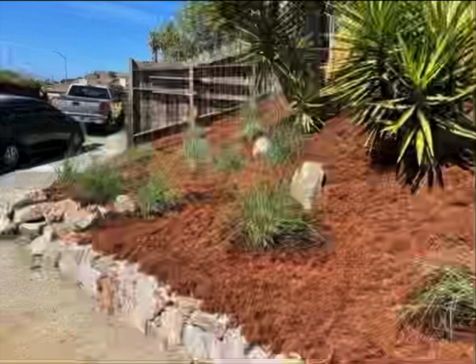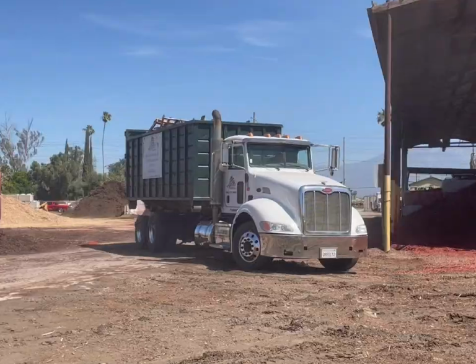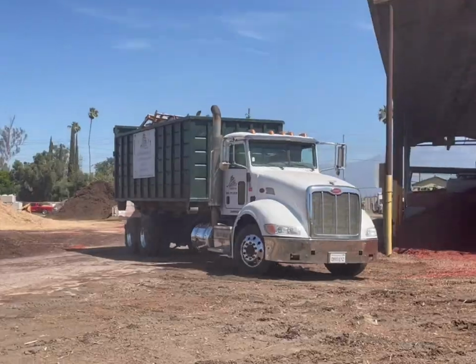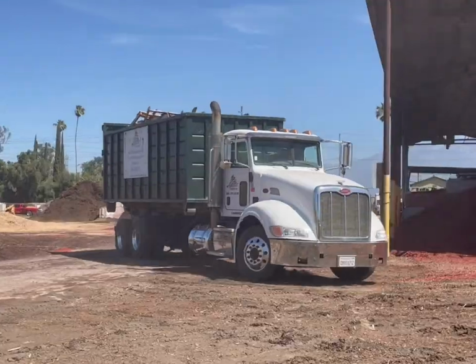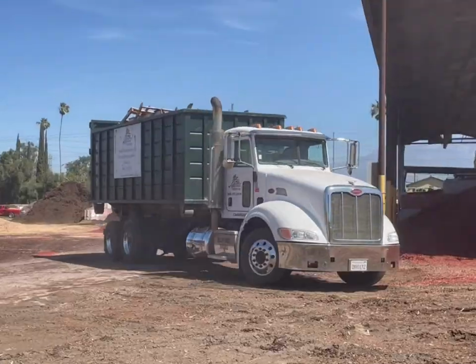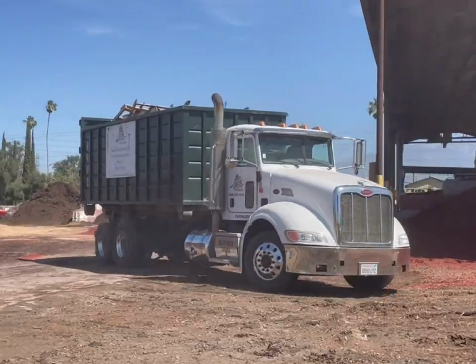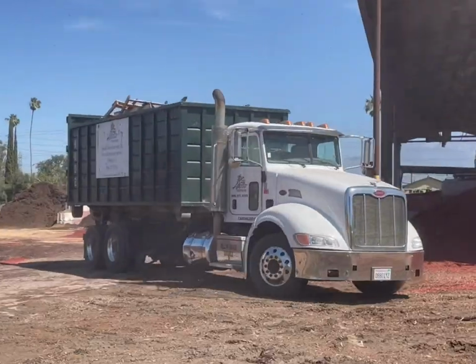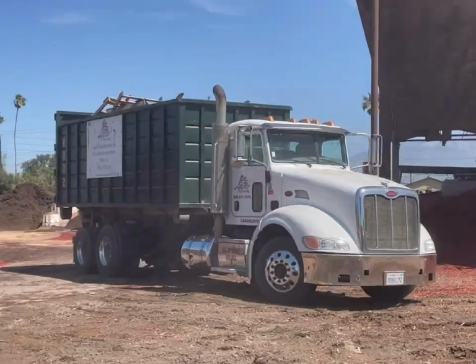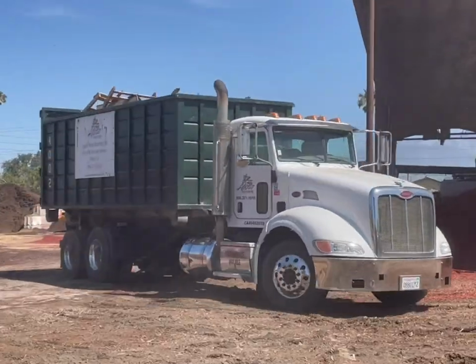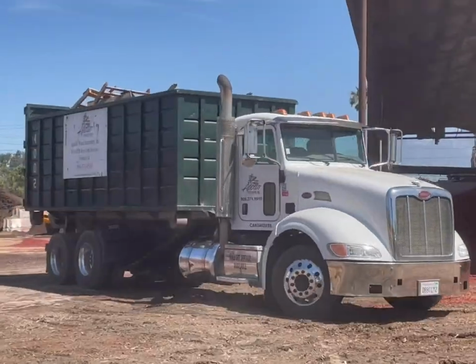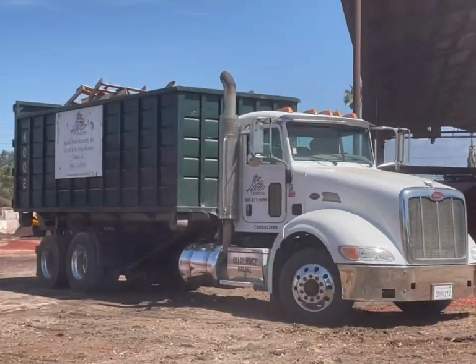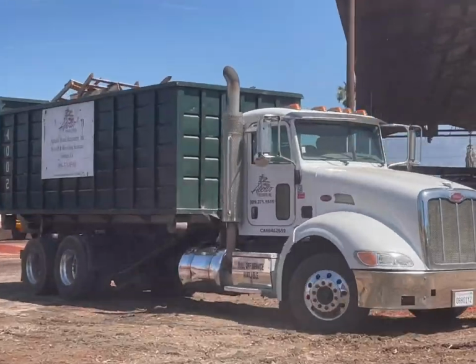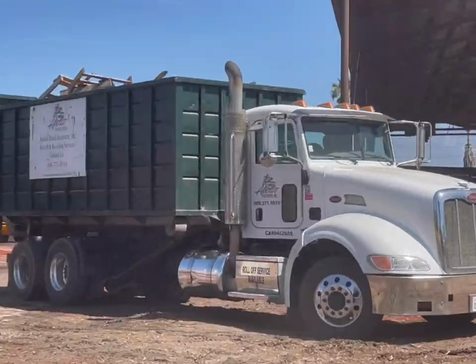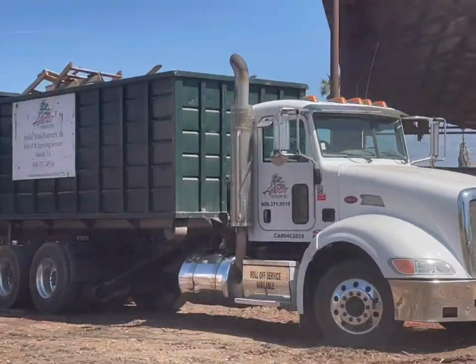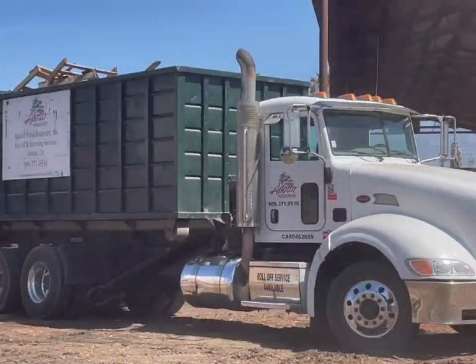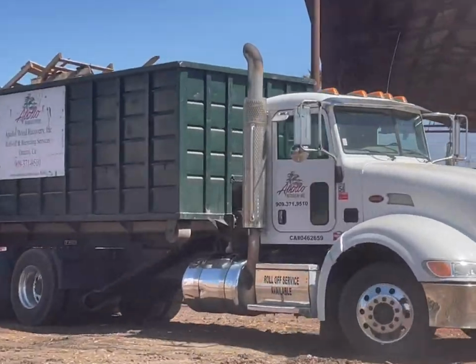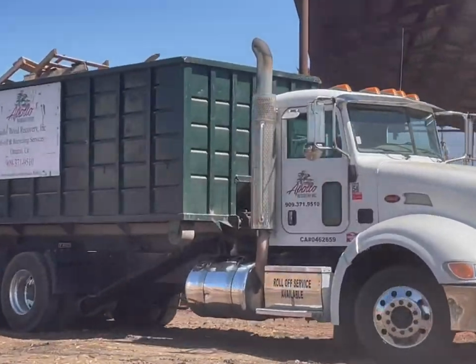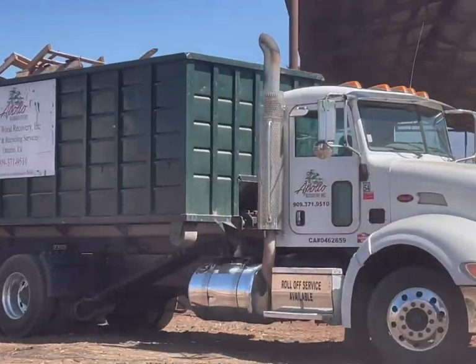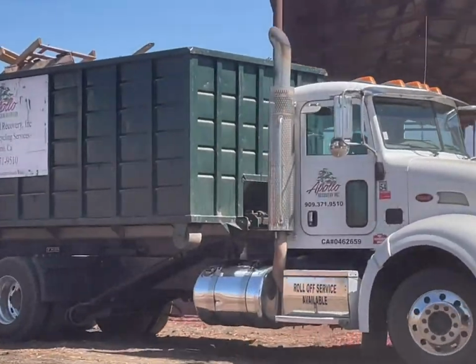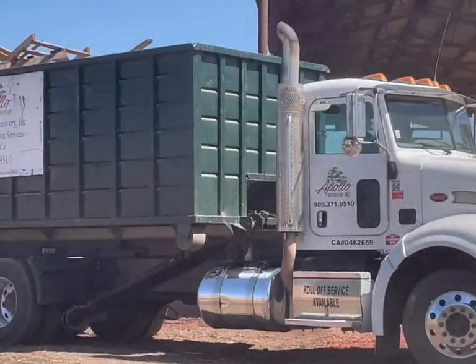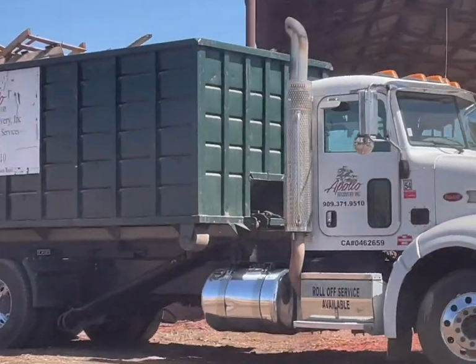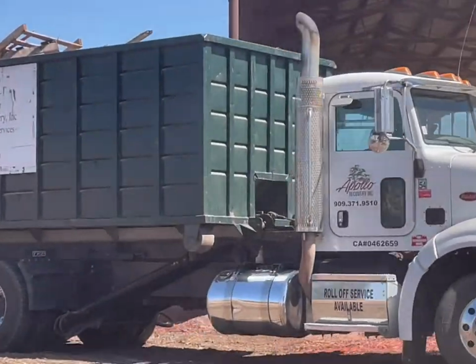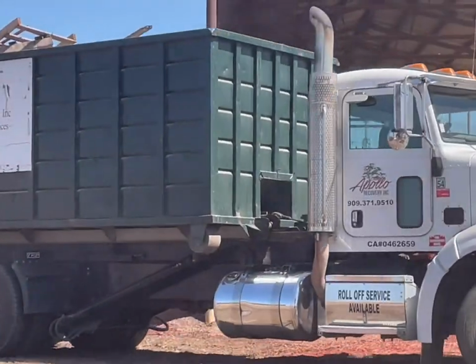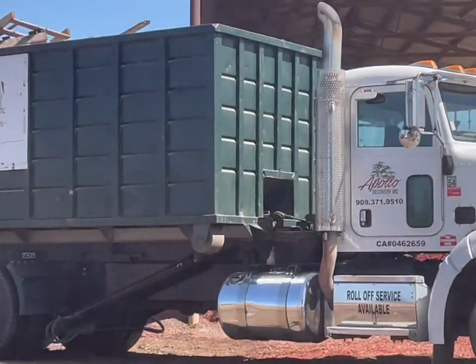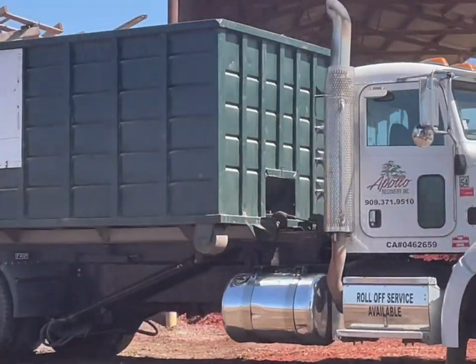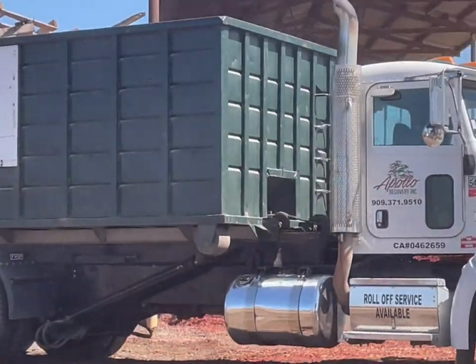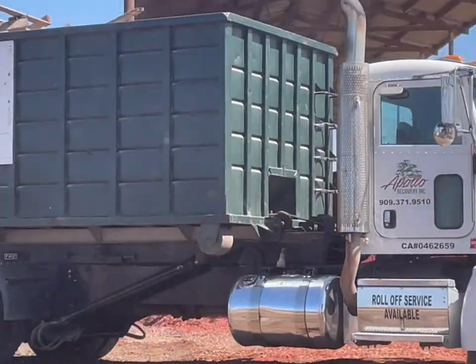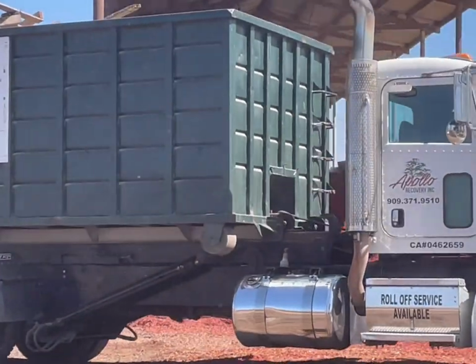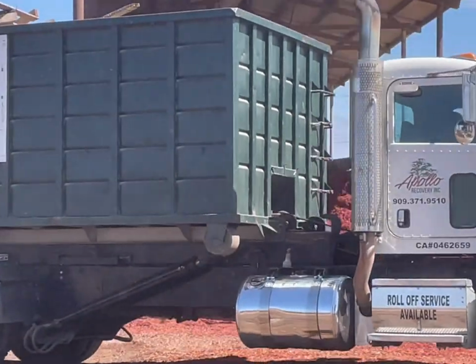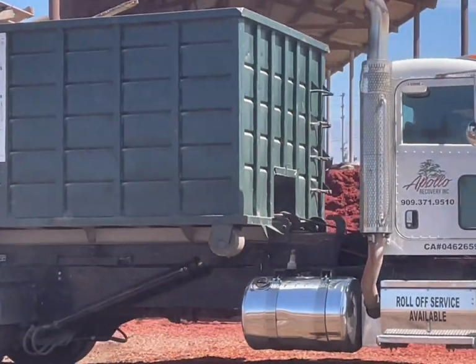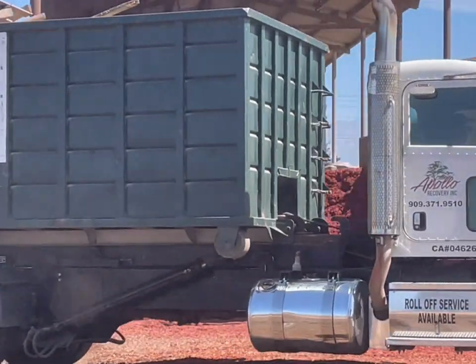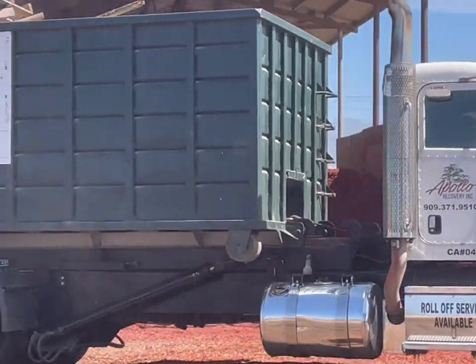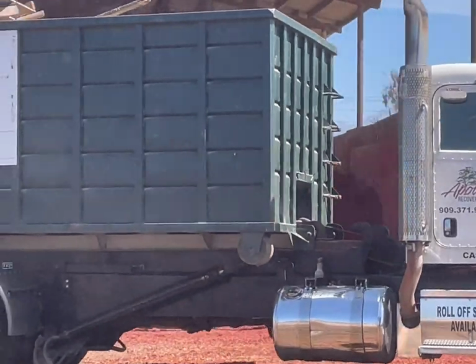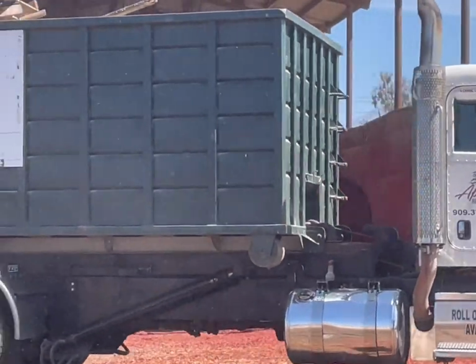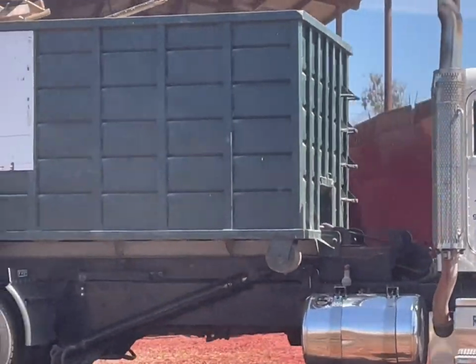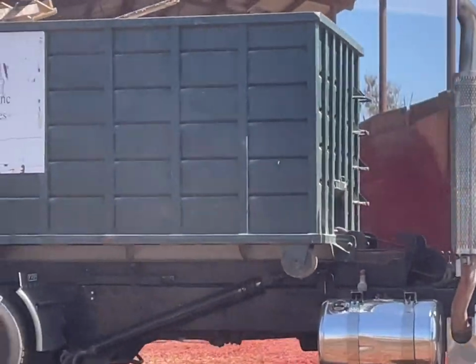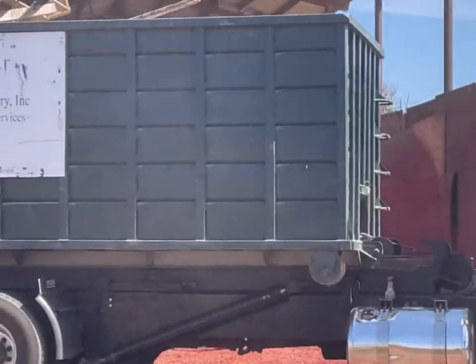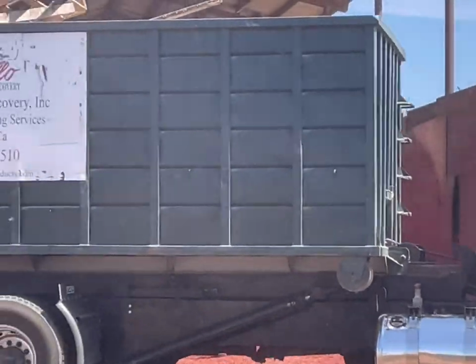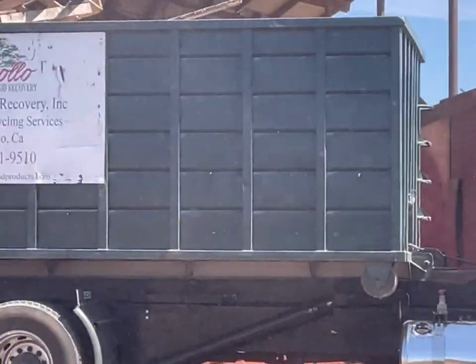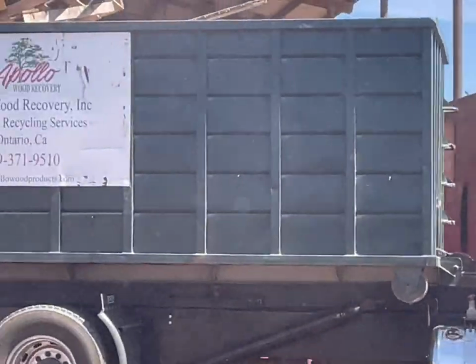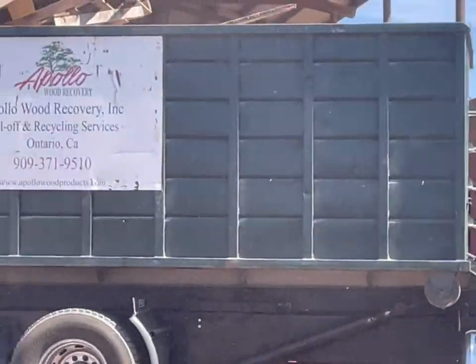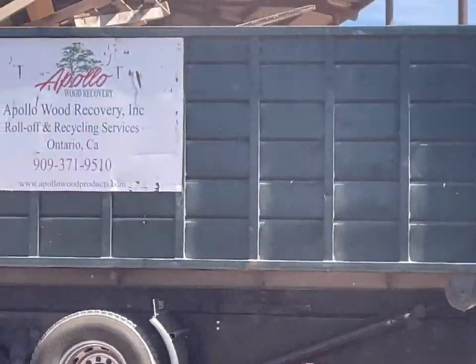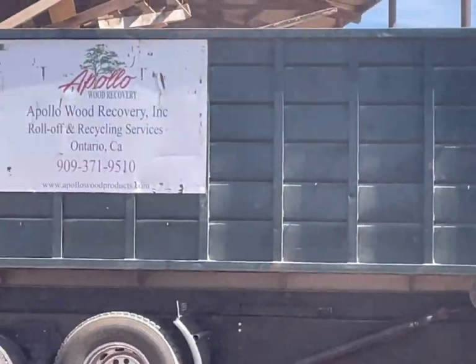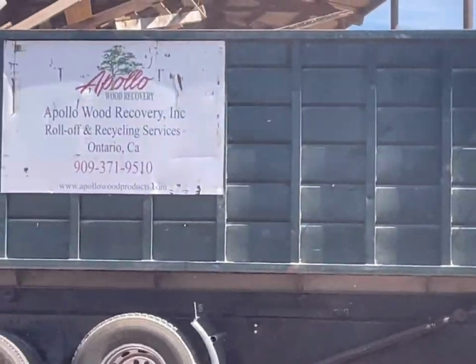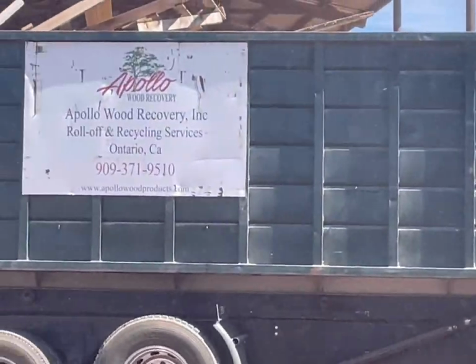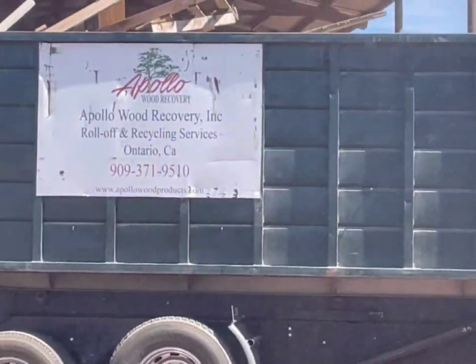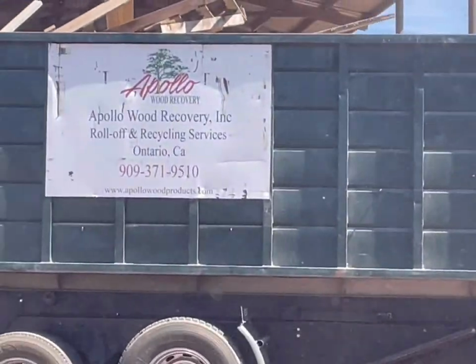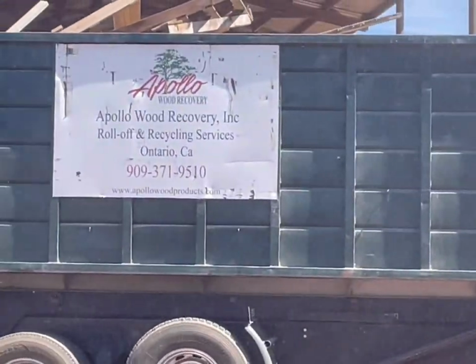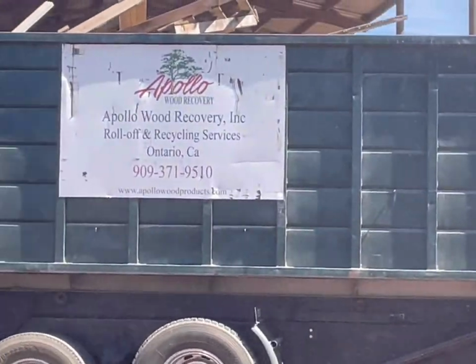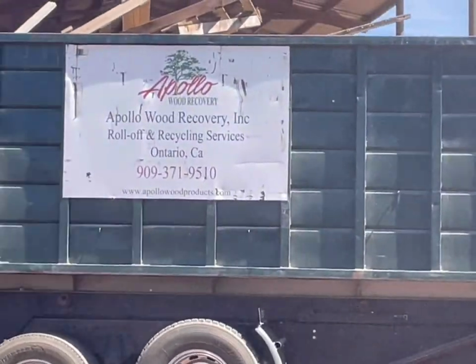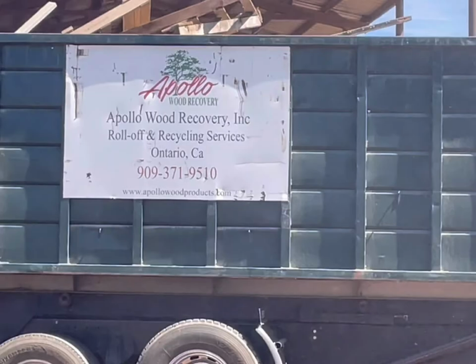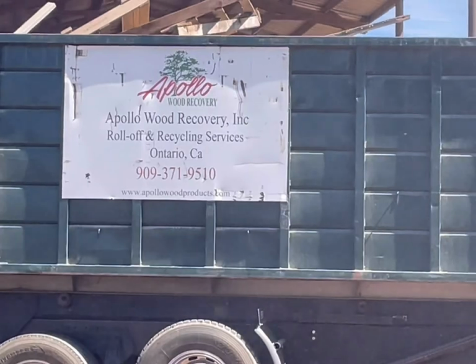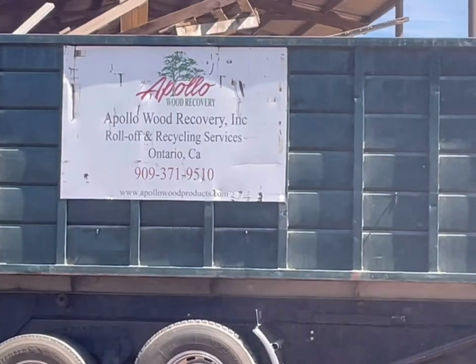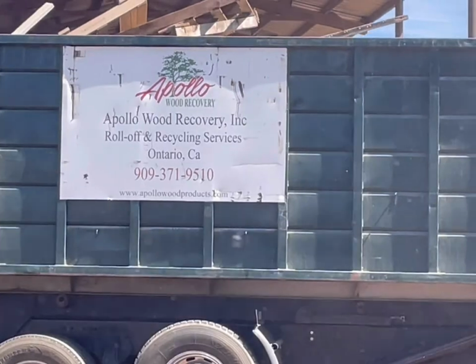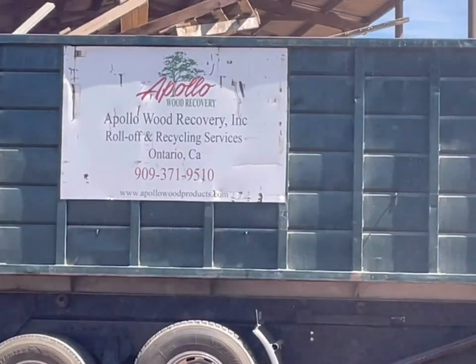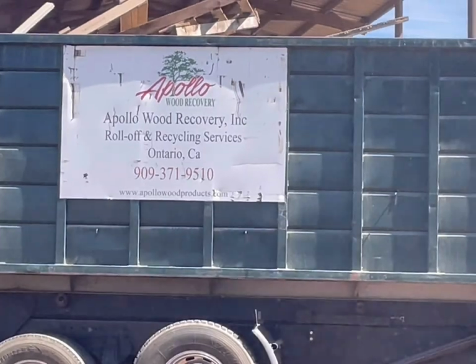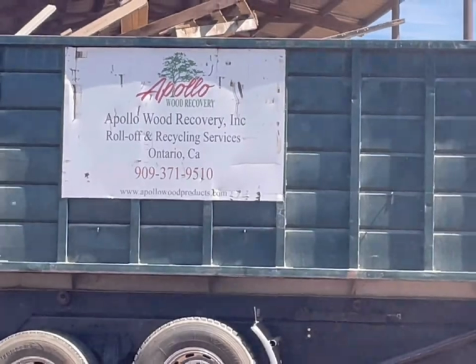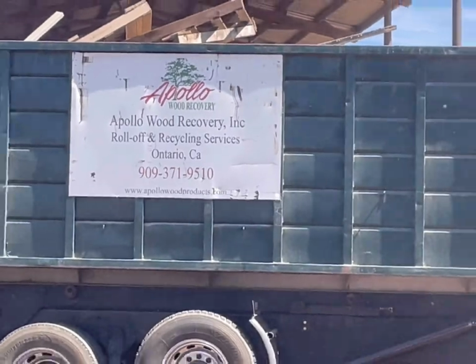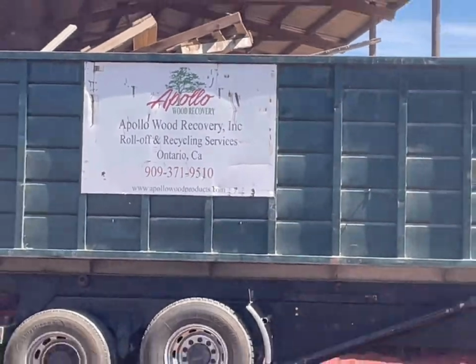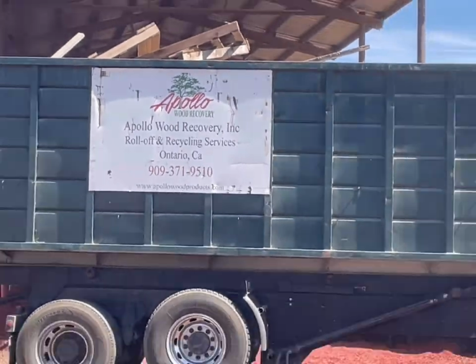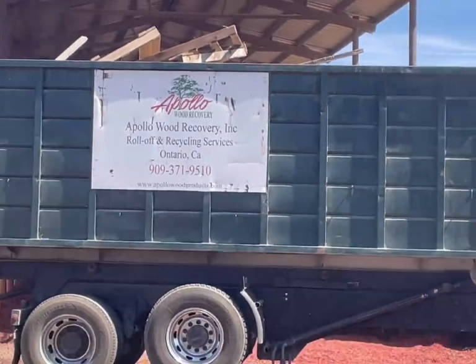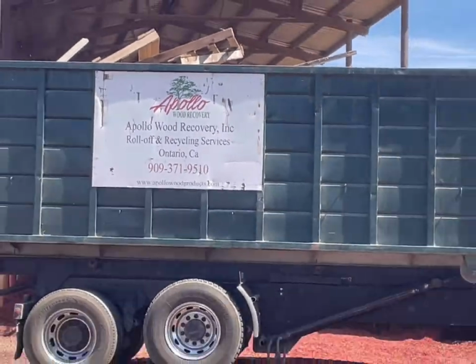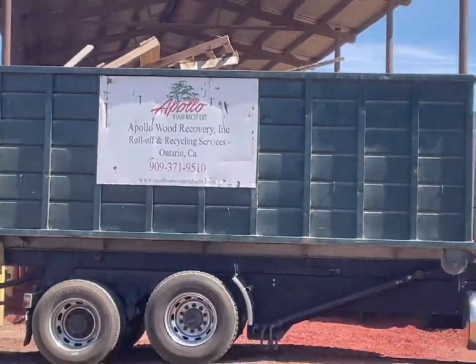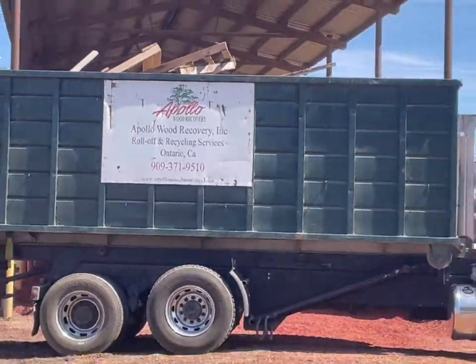I took a trip to Apollo Wood Products in Ontario, California to learn more about this mulching product.